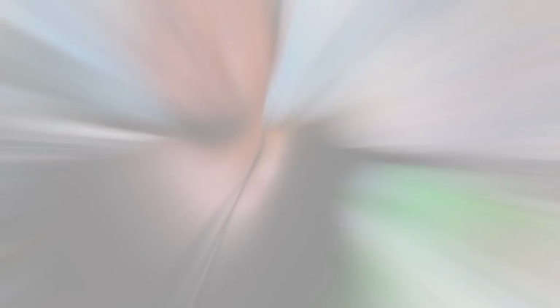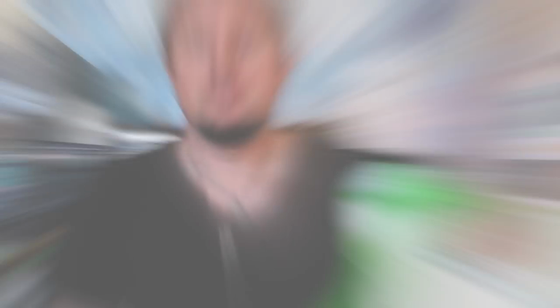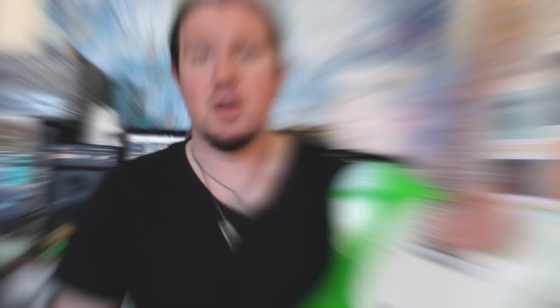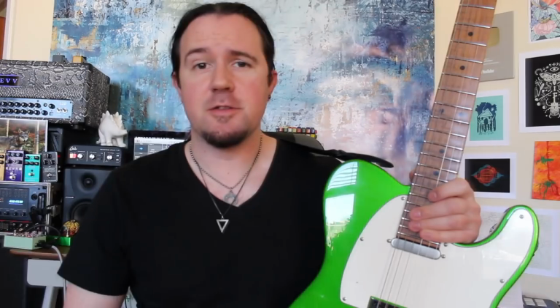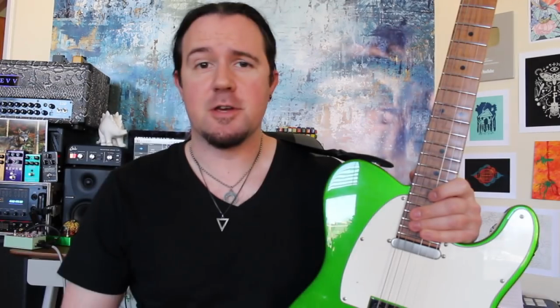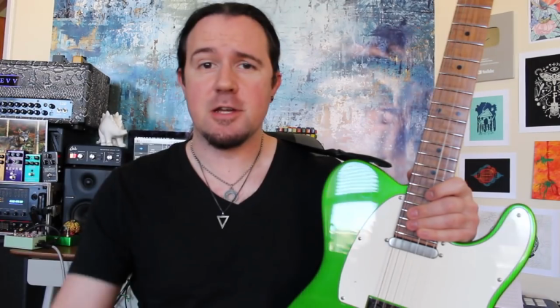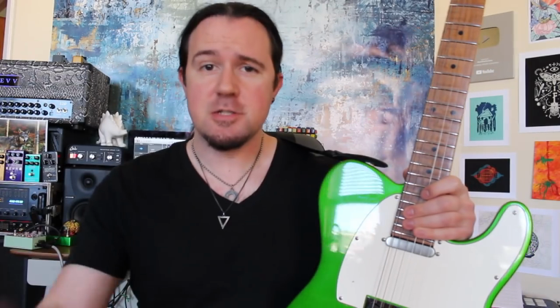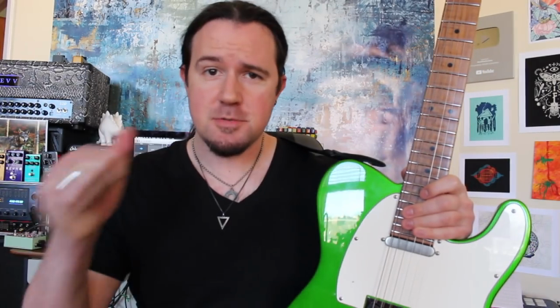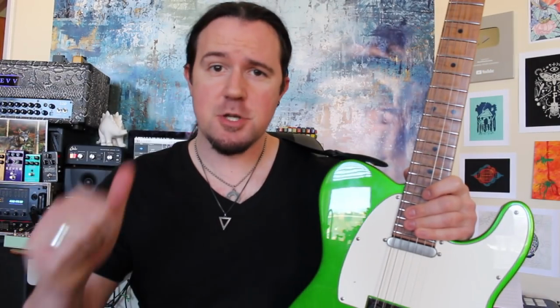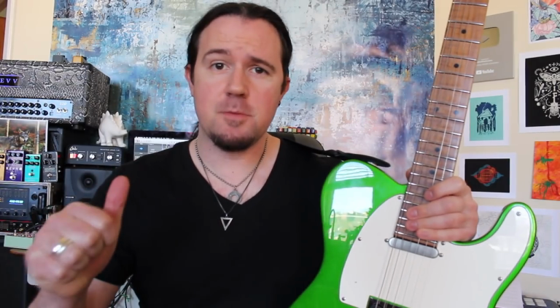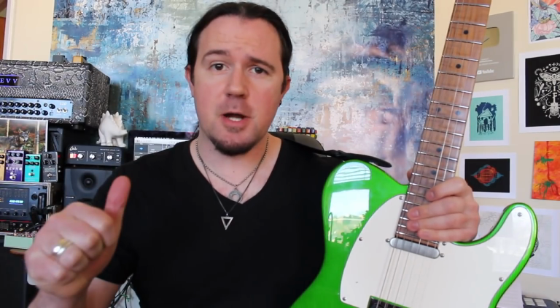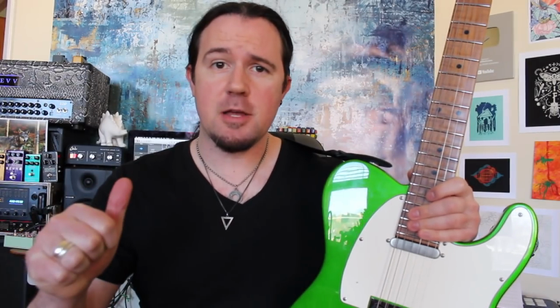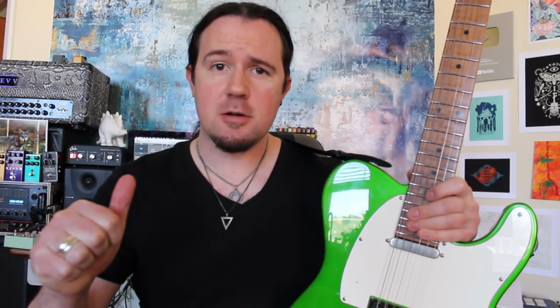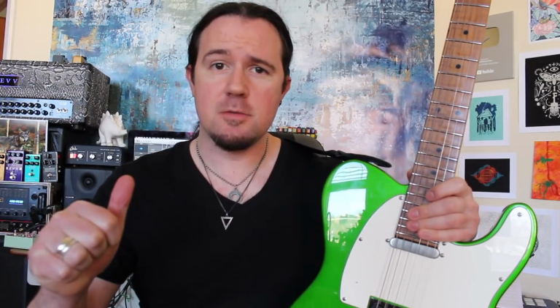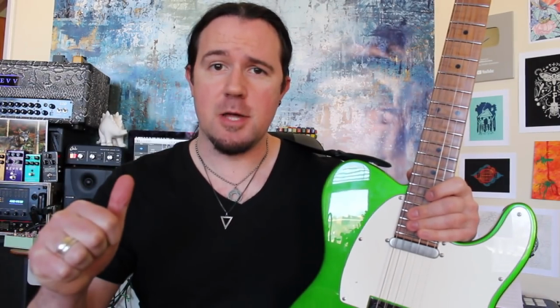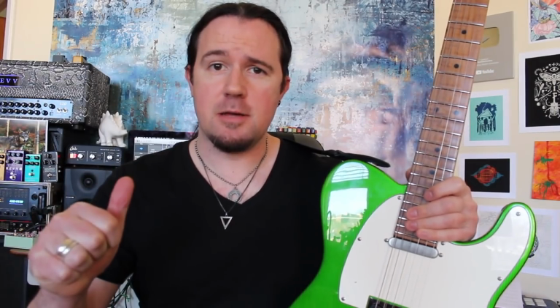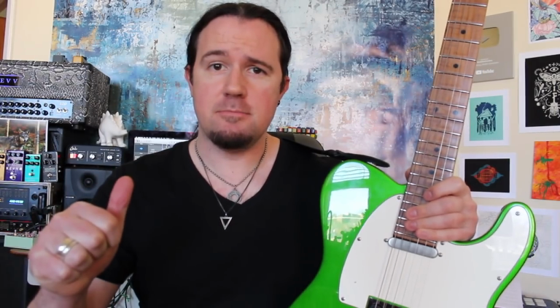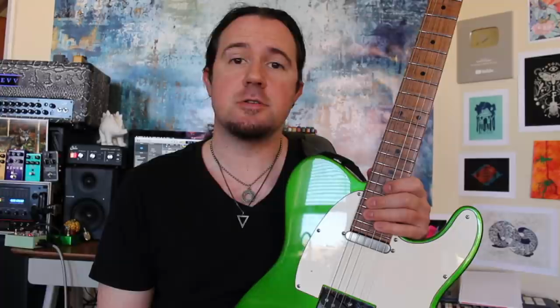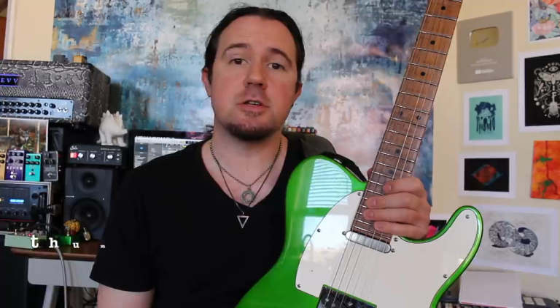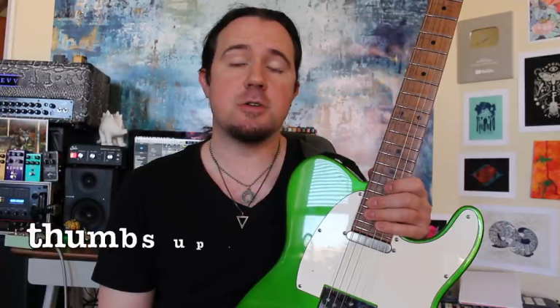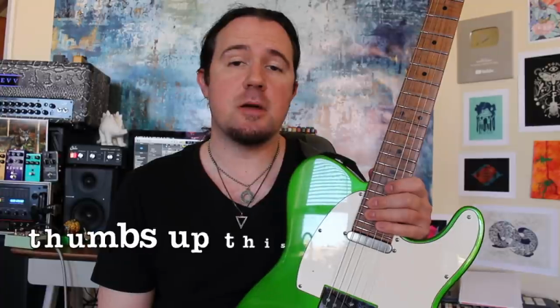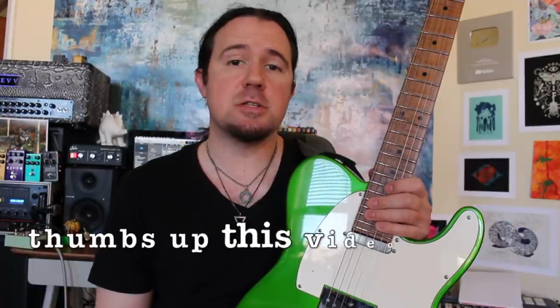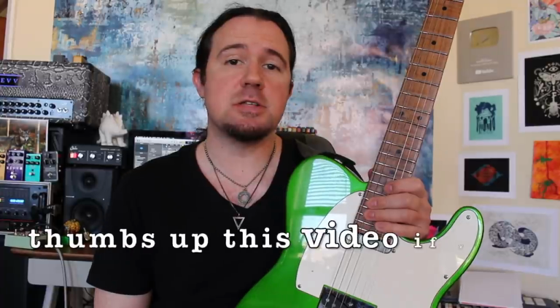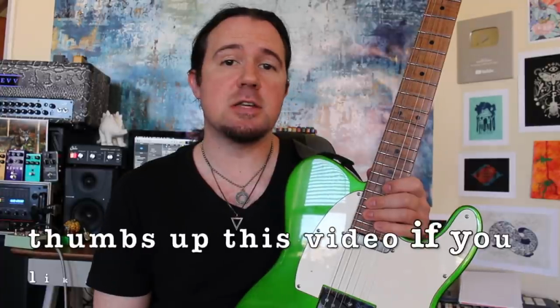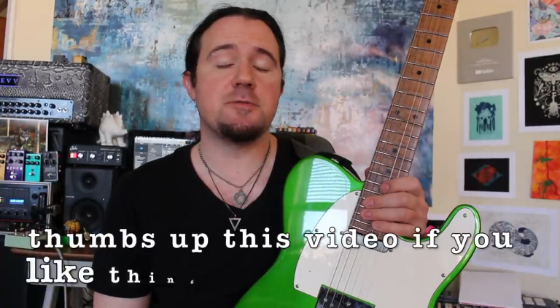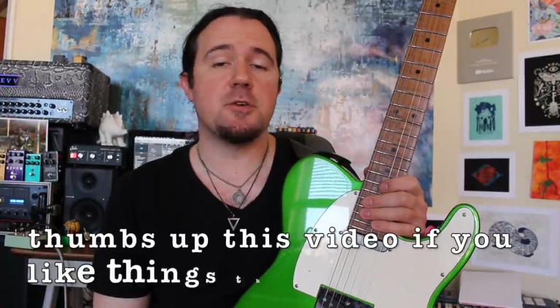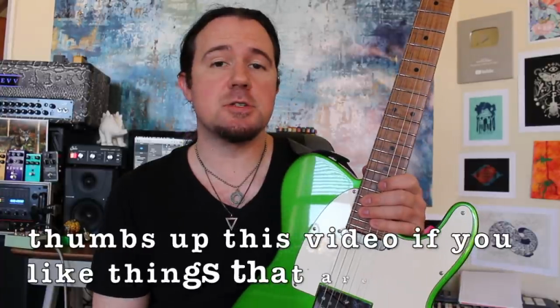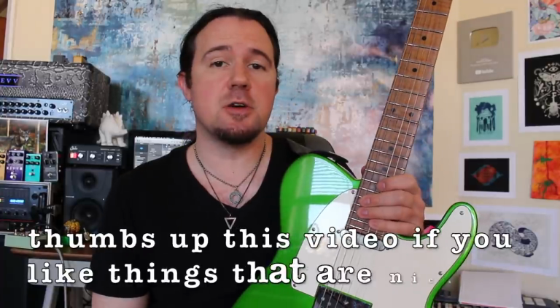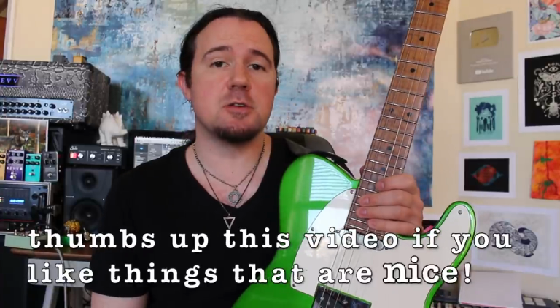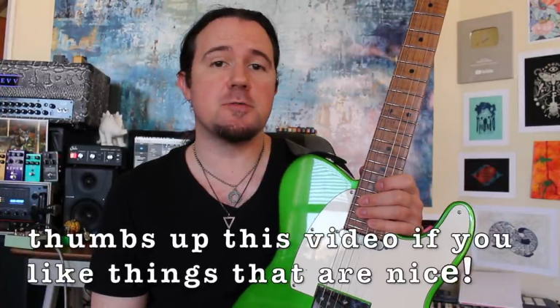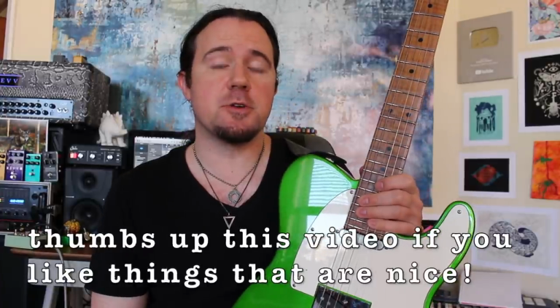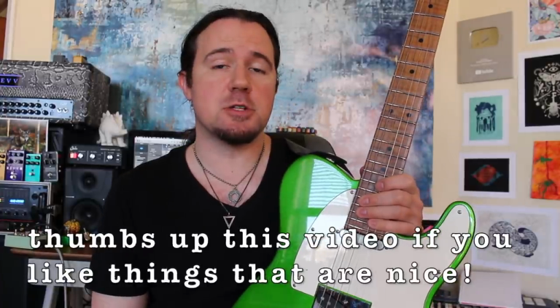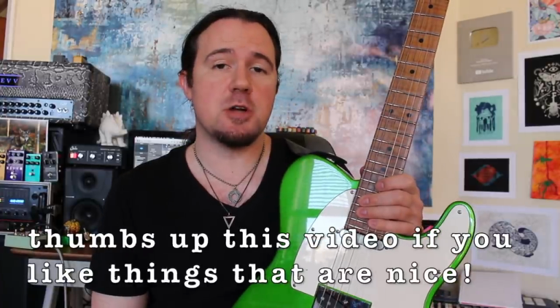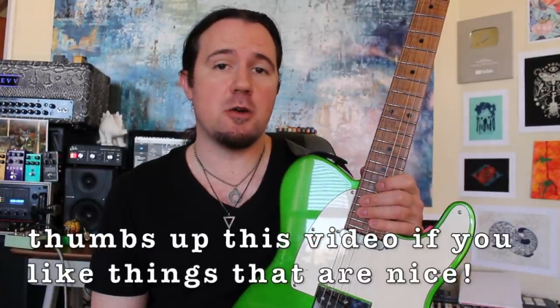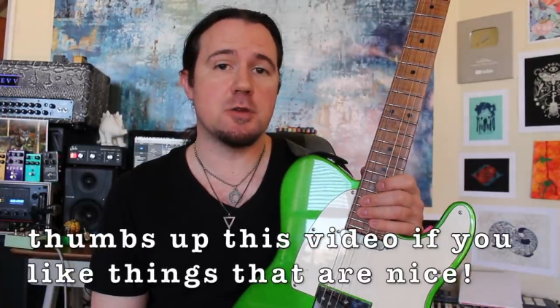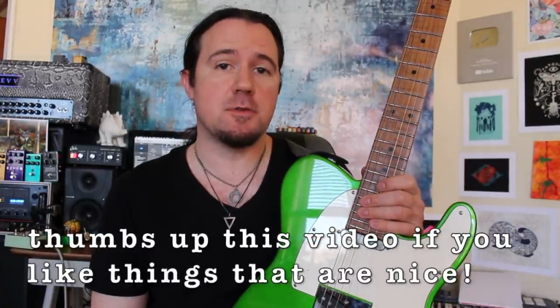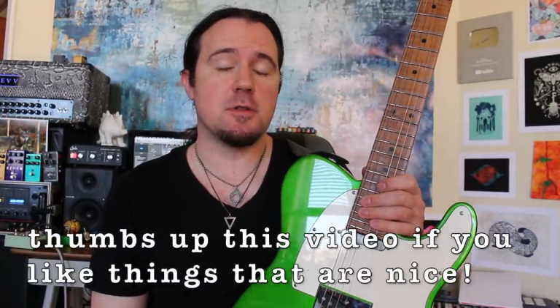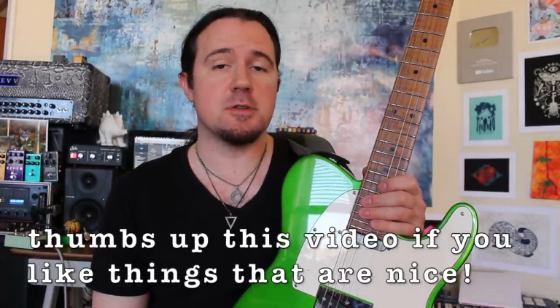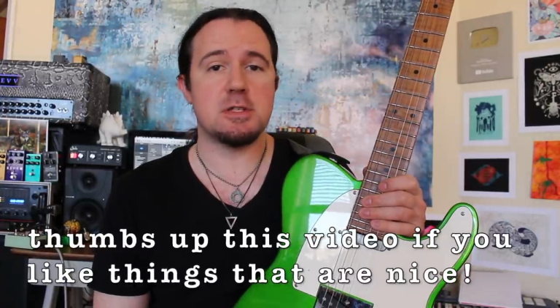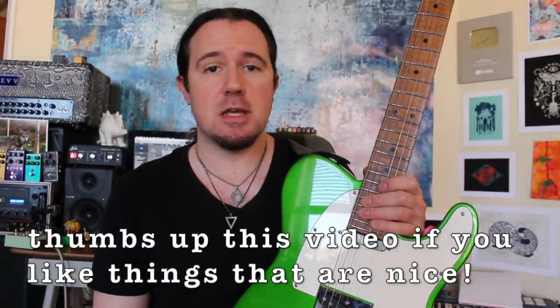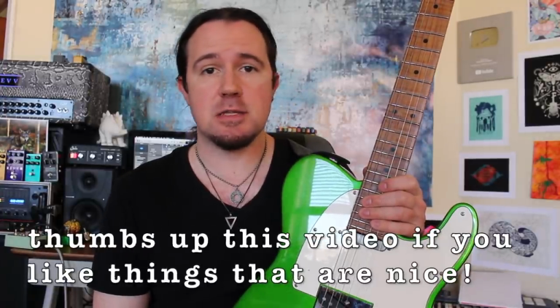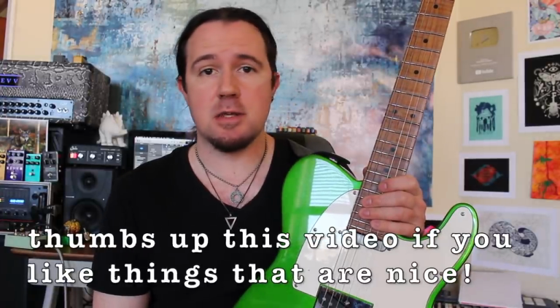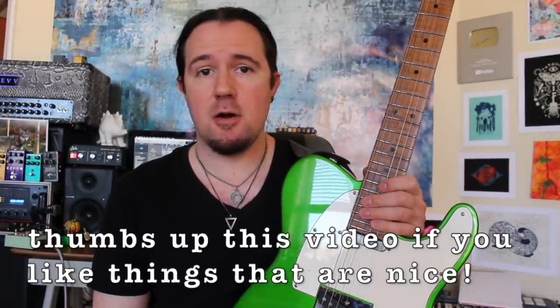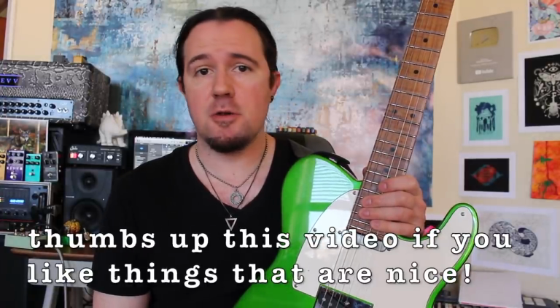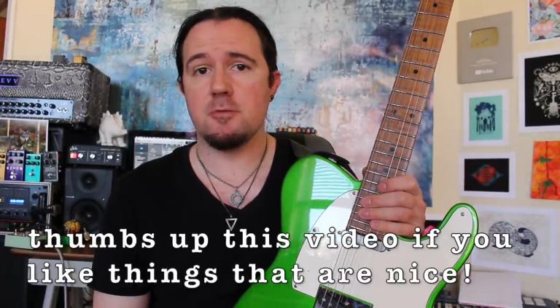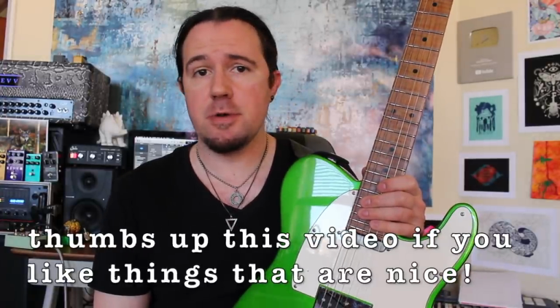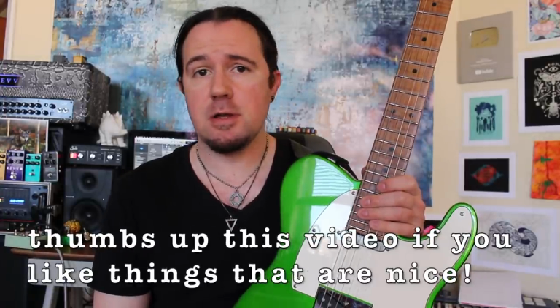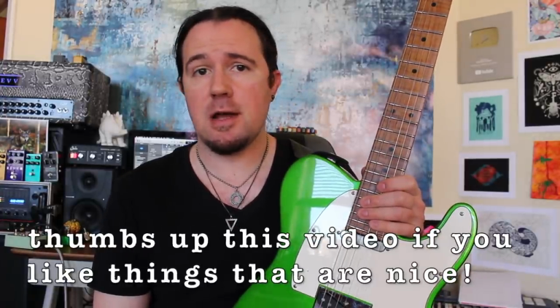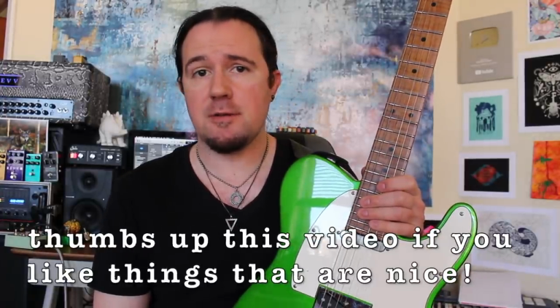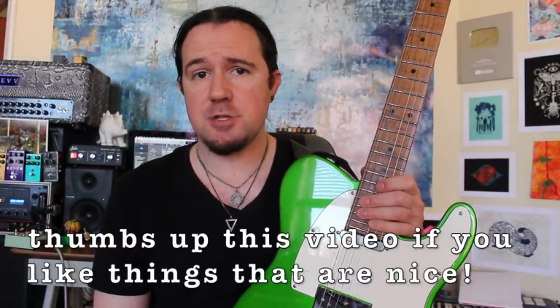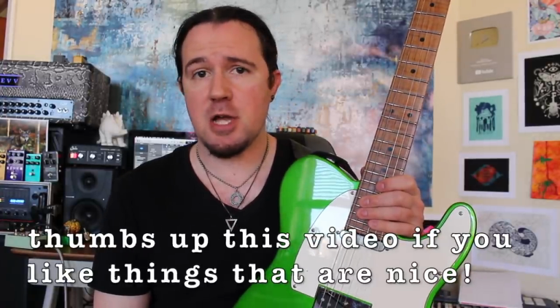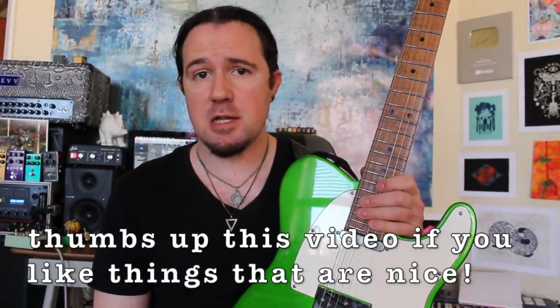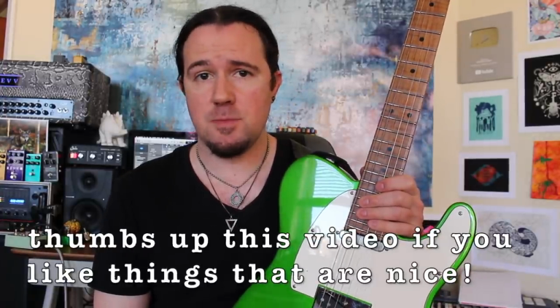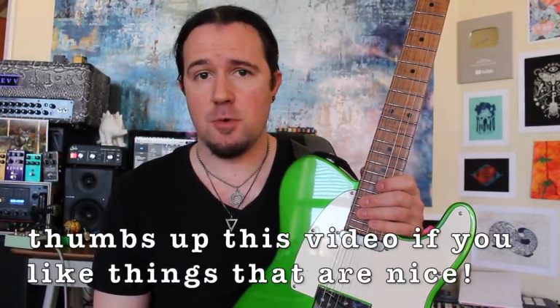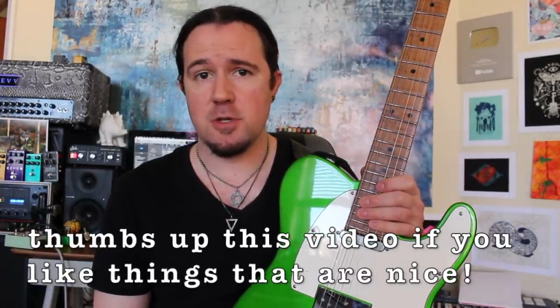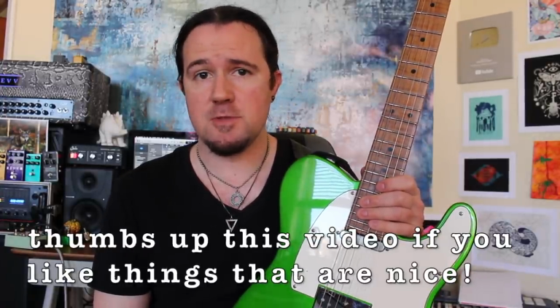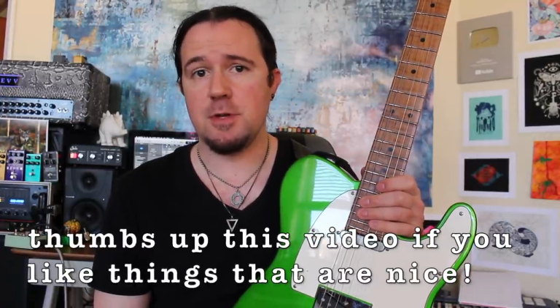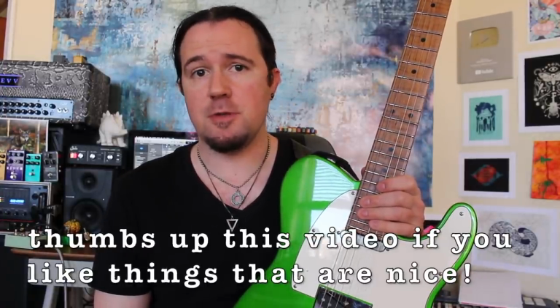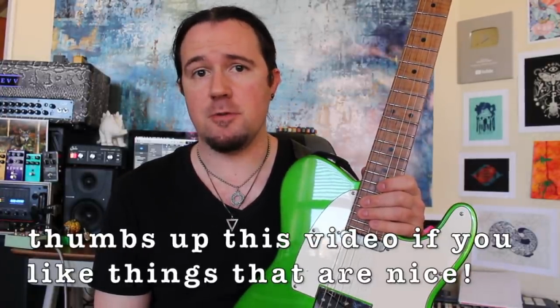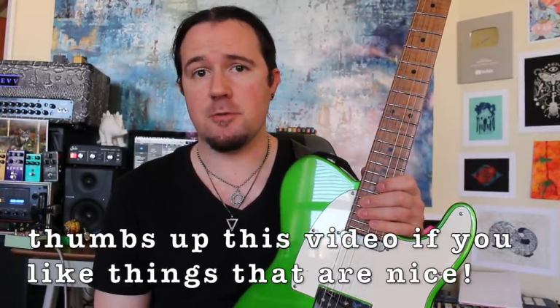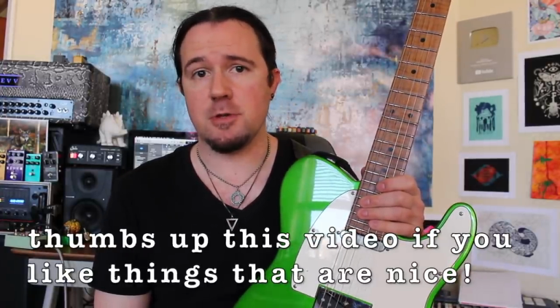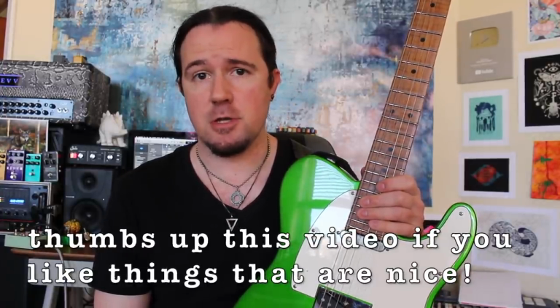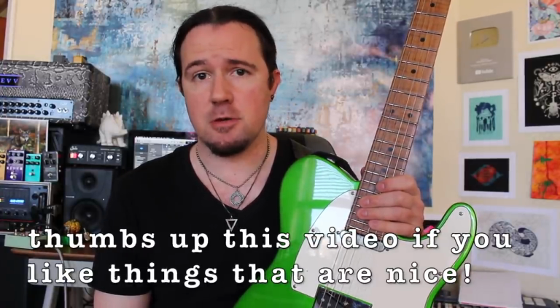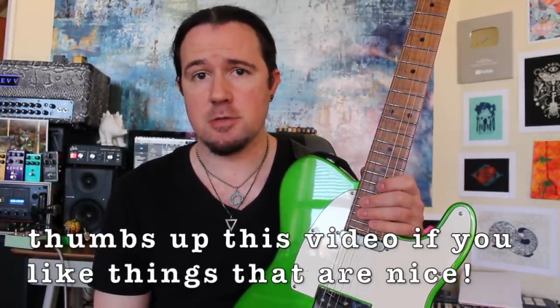Hey there kids, it's your good buddy Uncle Ben. Transcribing saxophone solos for guitar is one of those things that all the real life jazz boys have been doing for years.